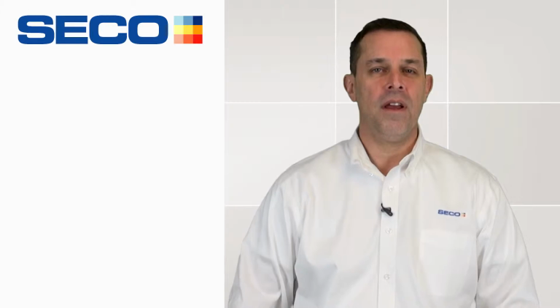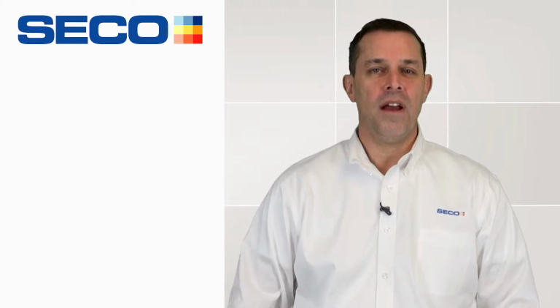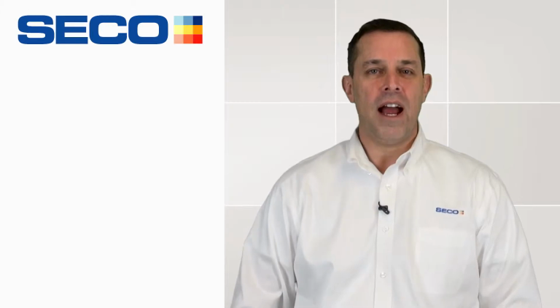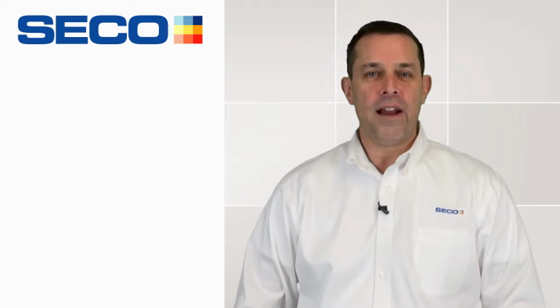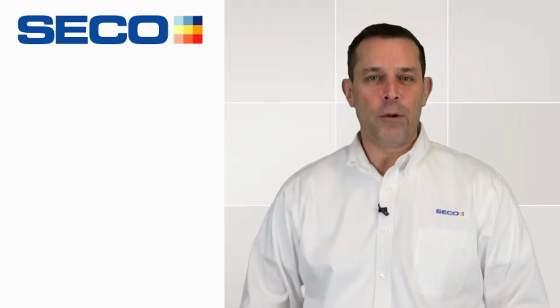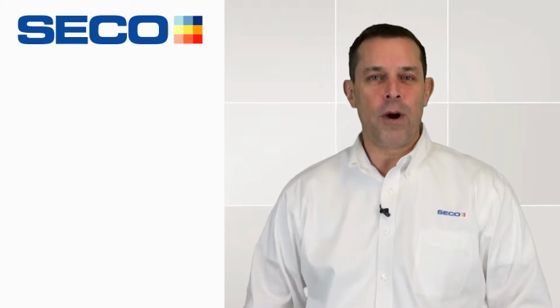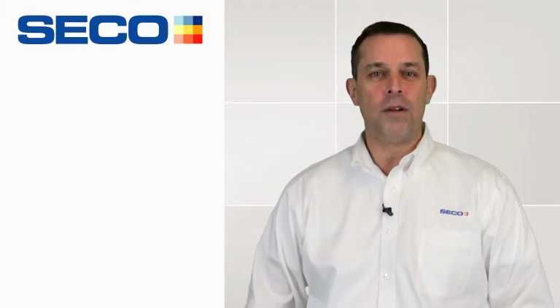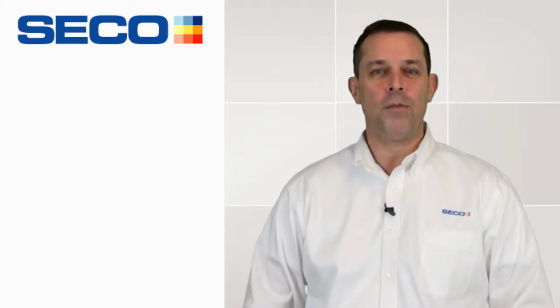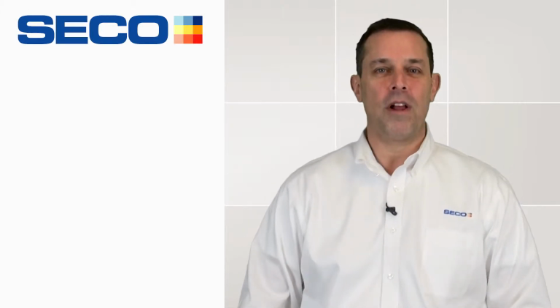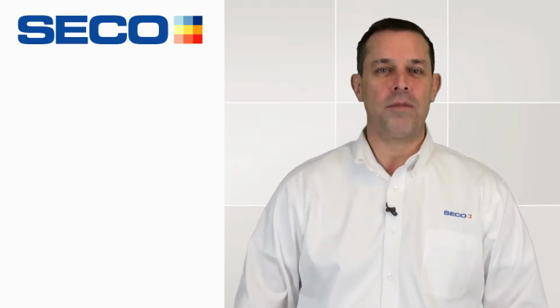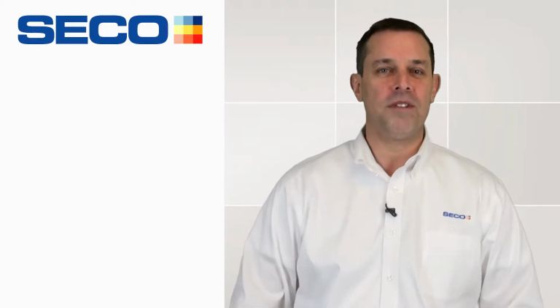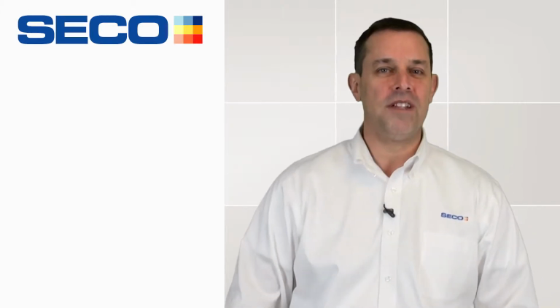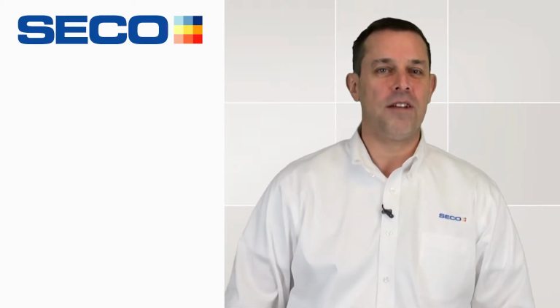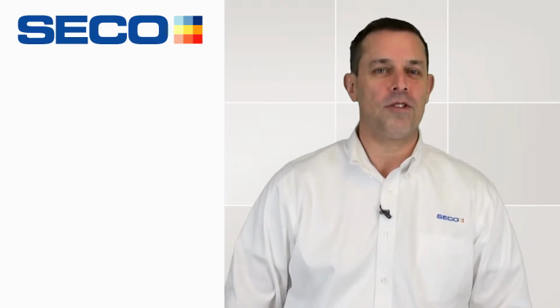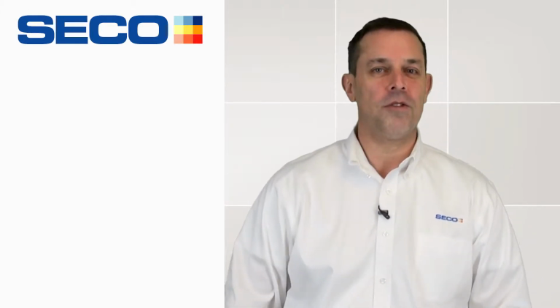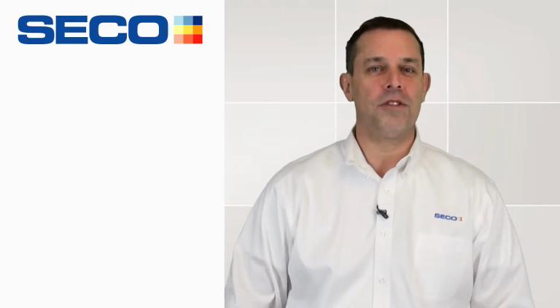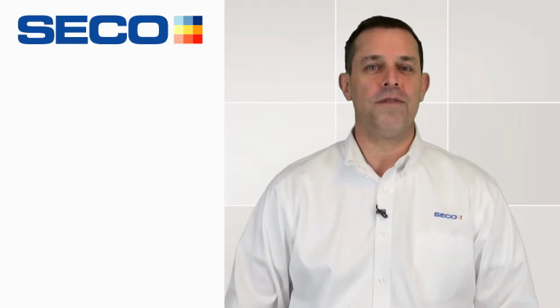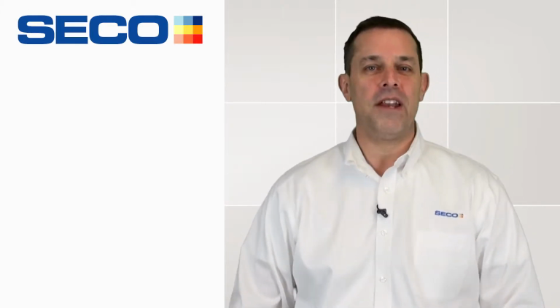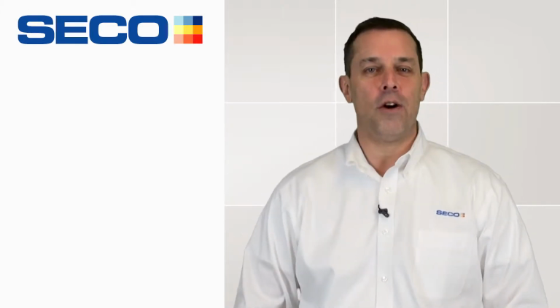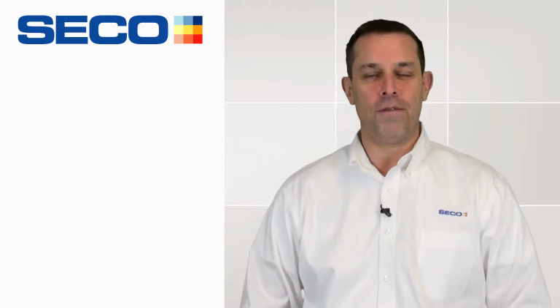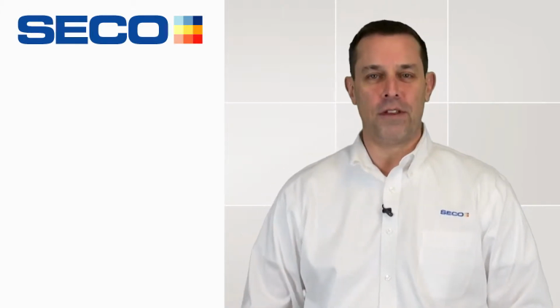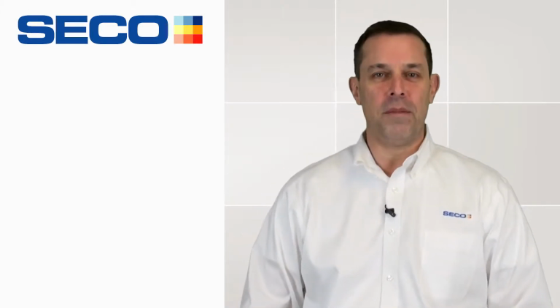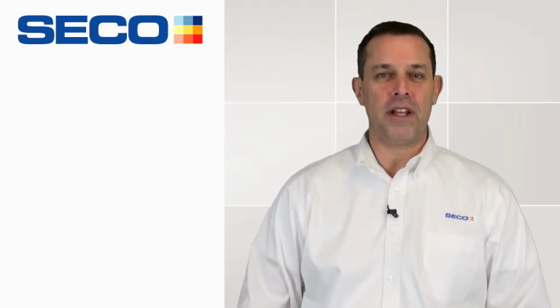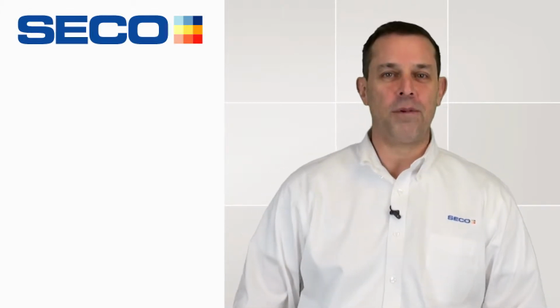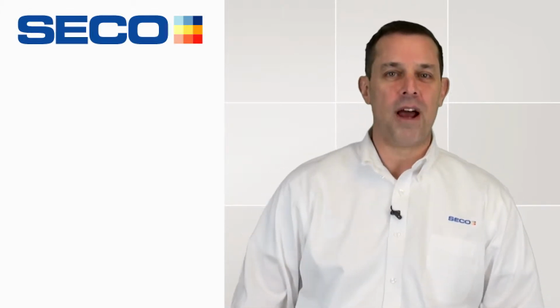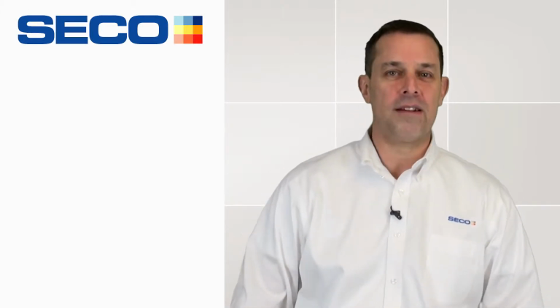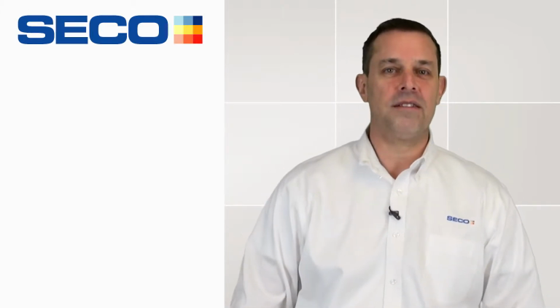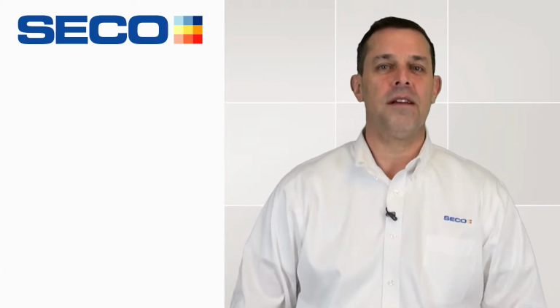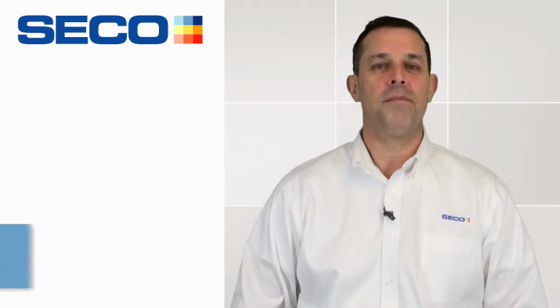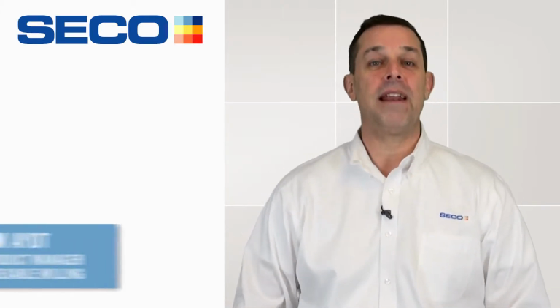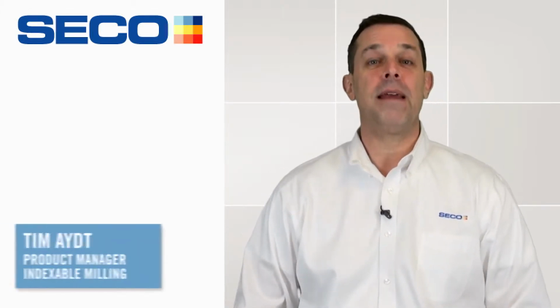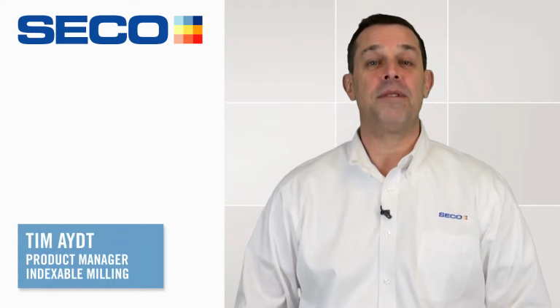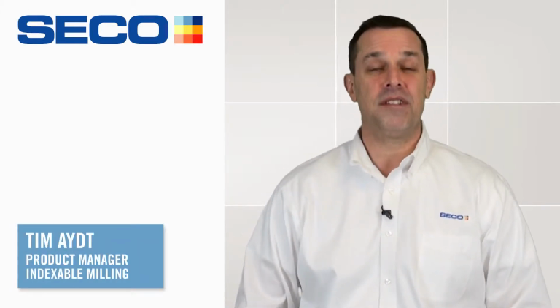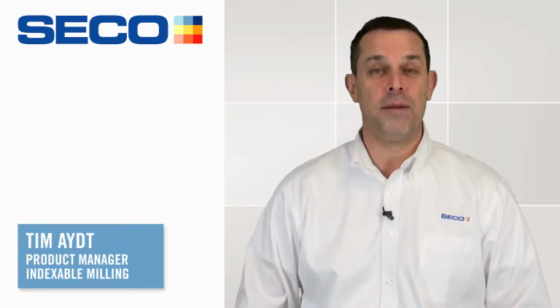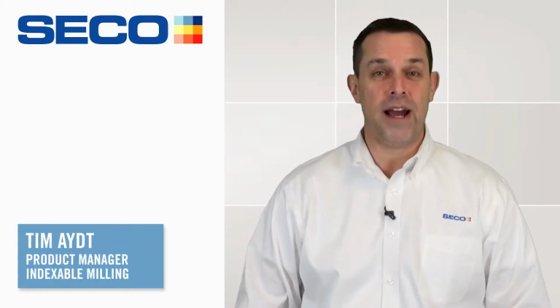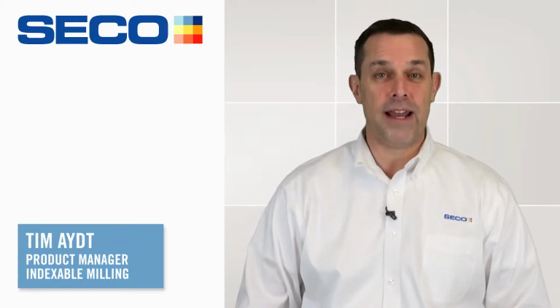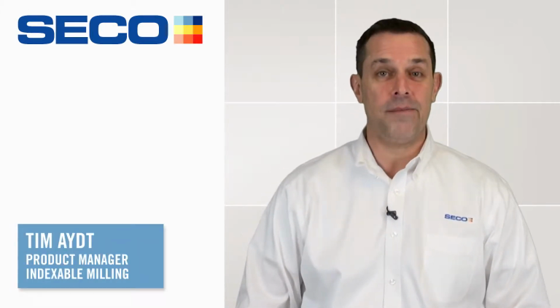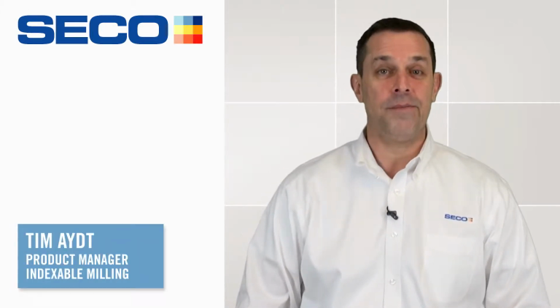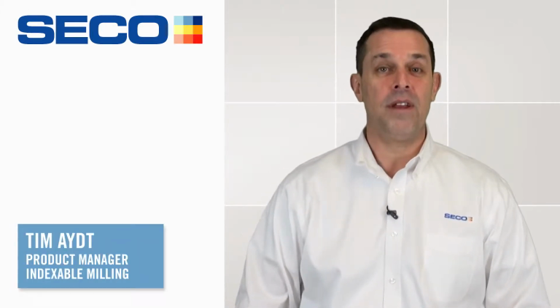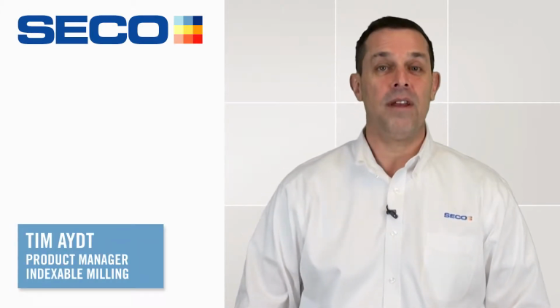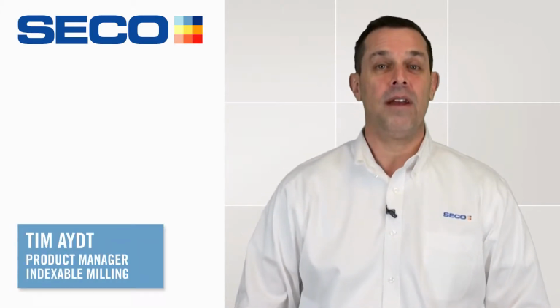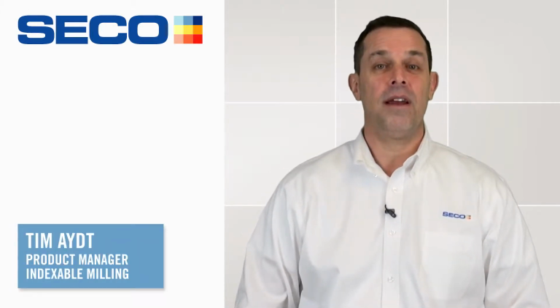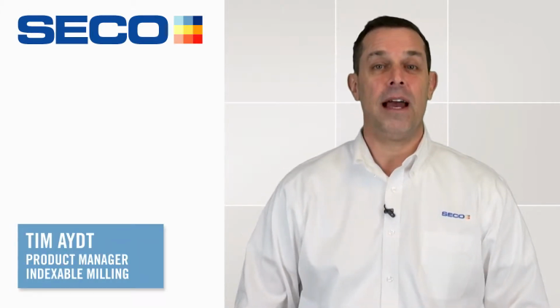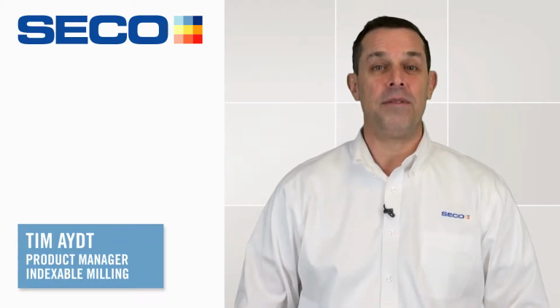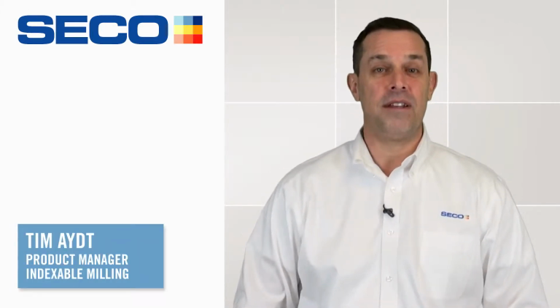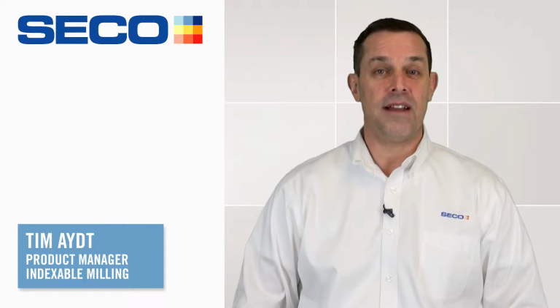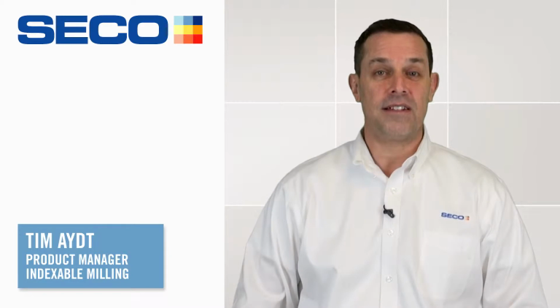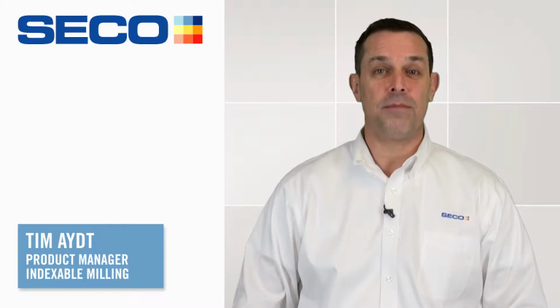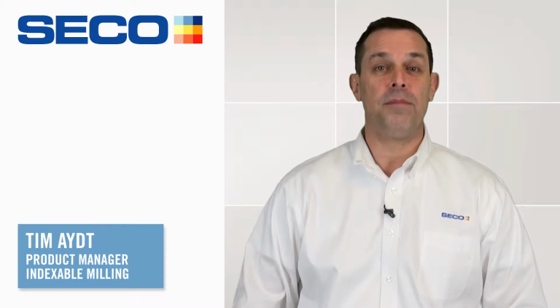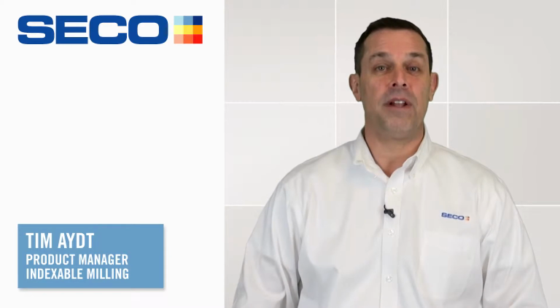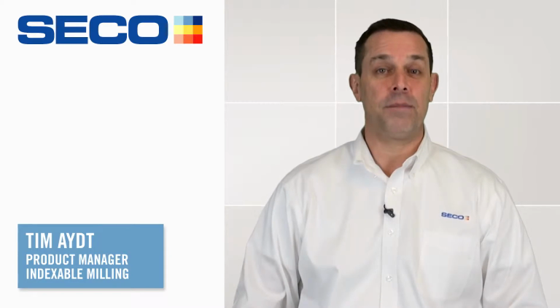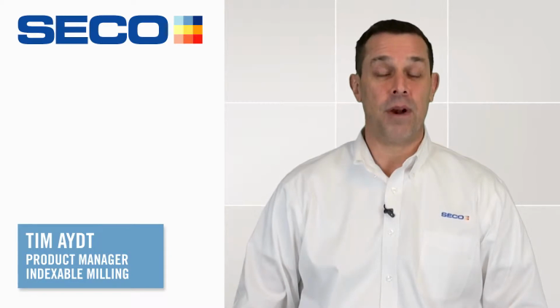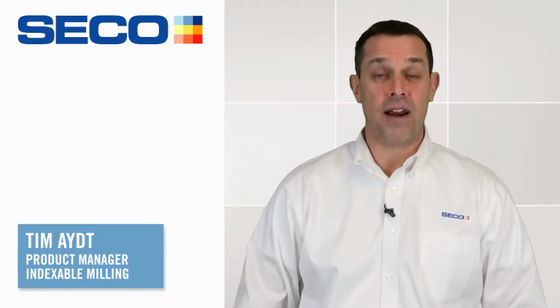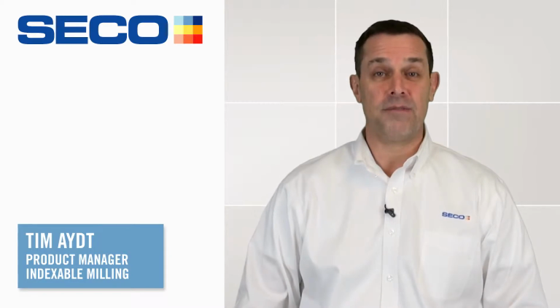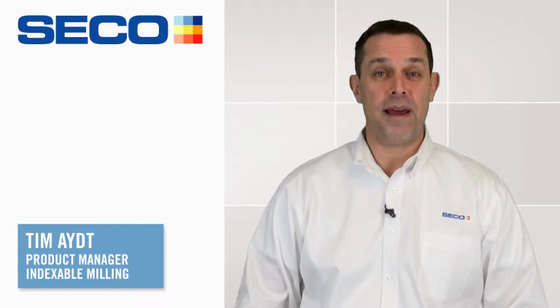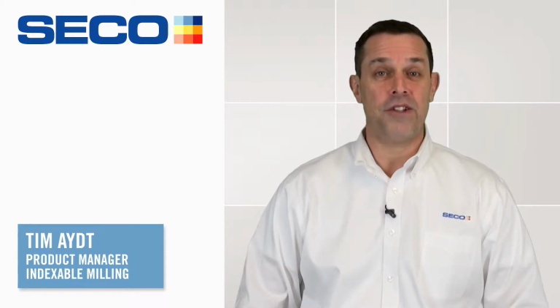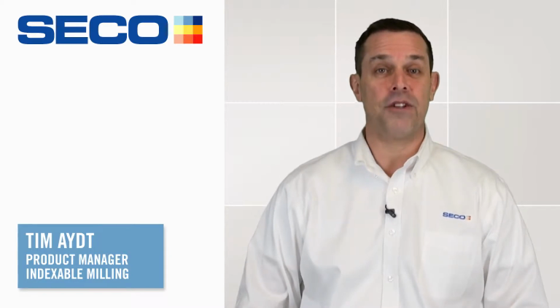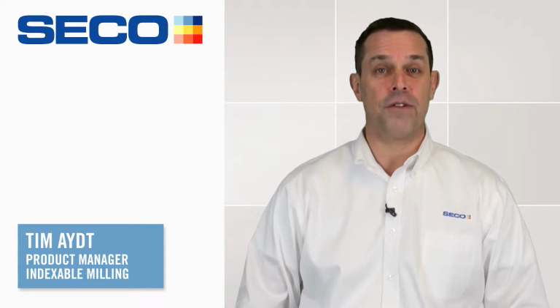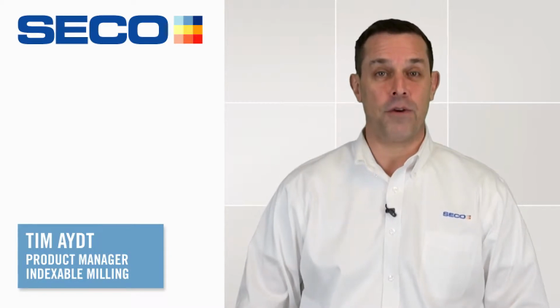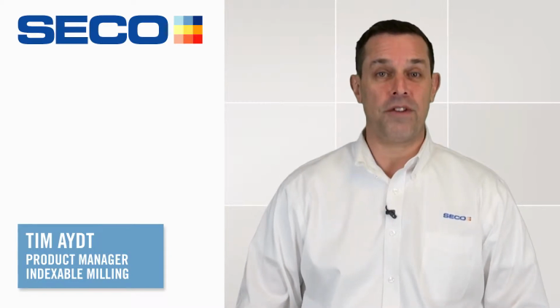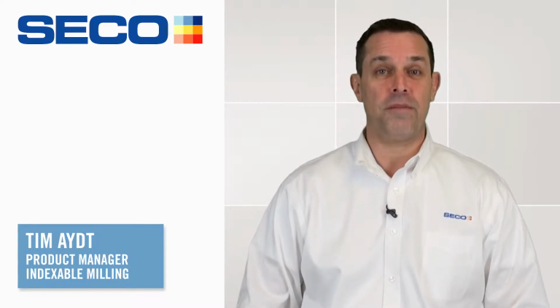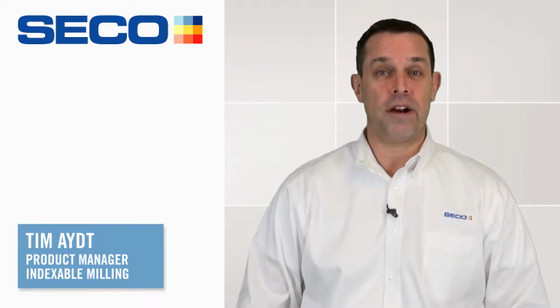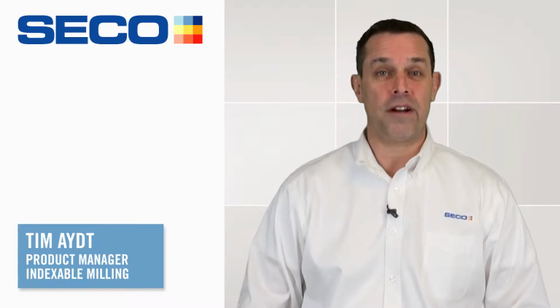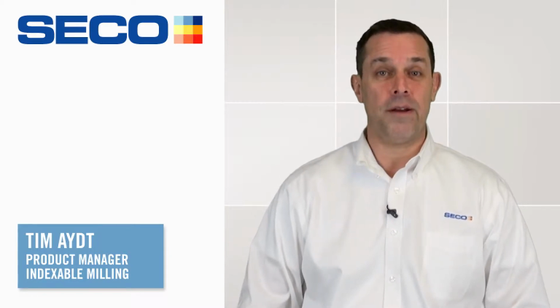Hi, everyone. Welcome to SecoTools' video for the milling products. My name is Tim Eight. I'm the Indexable Milling Products Manager for North America.